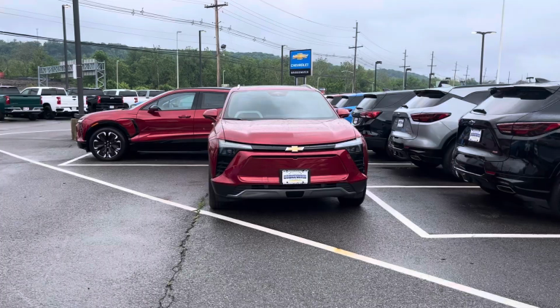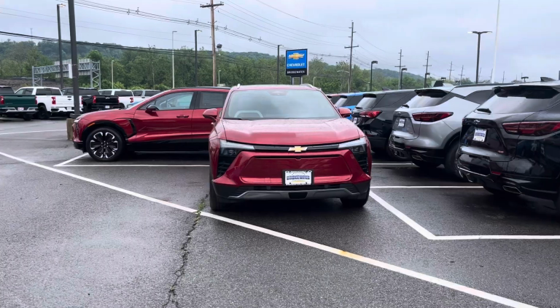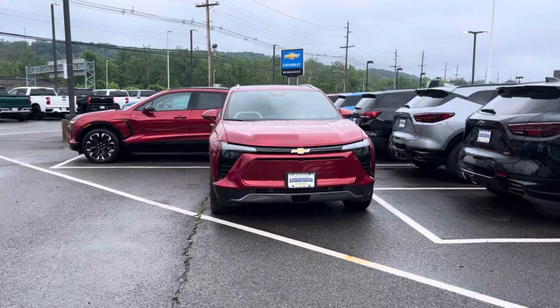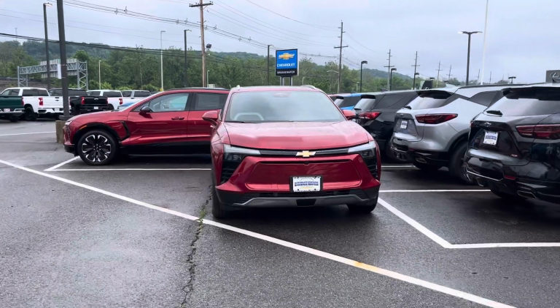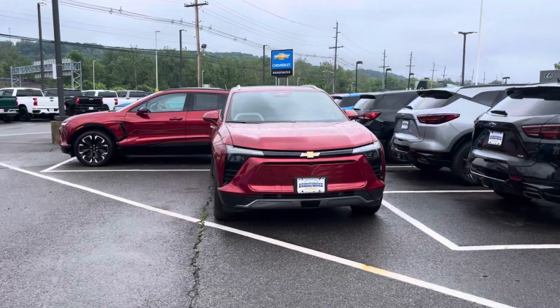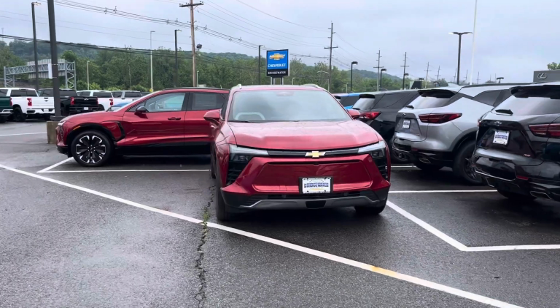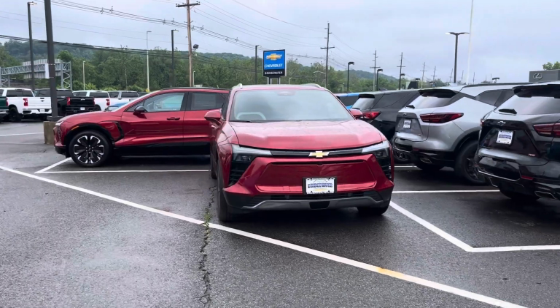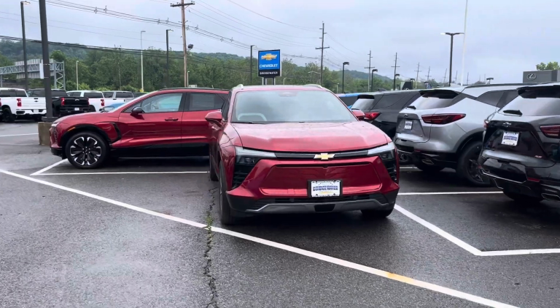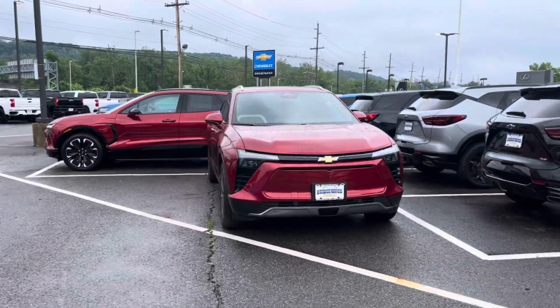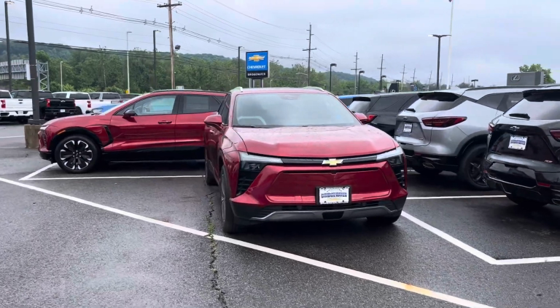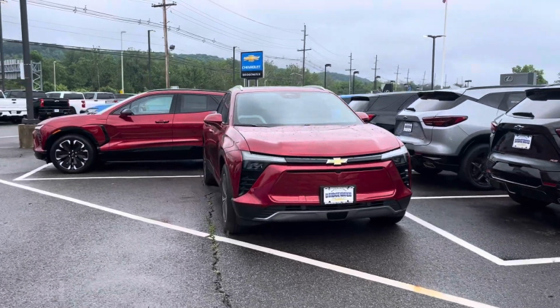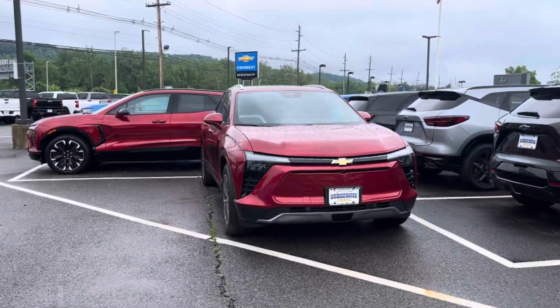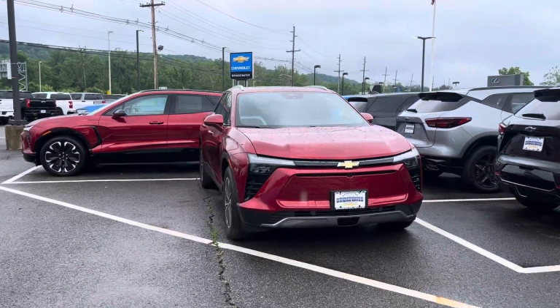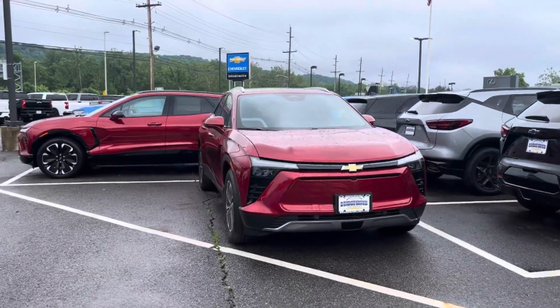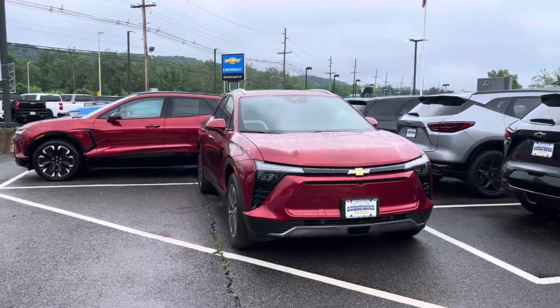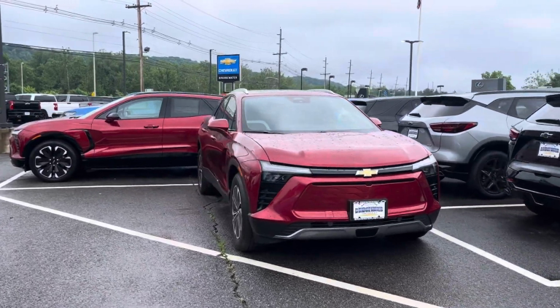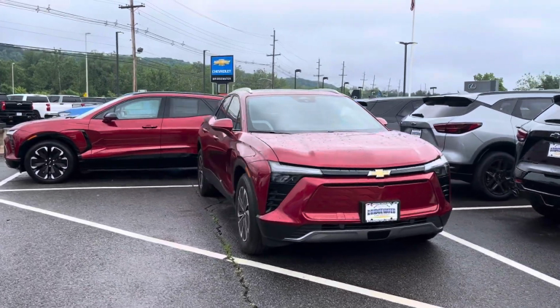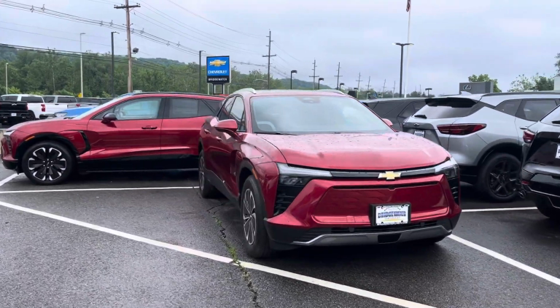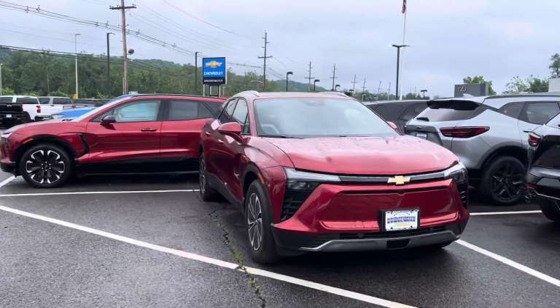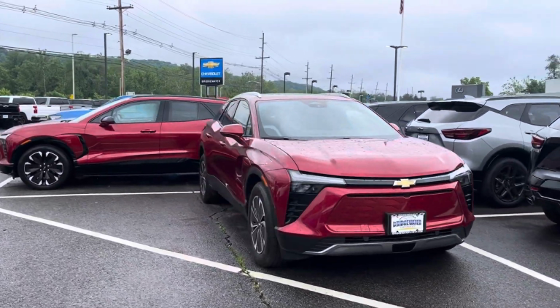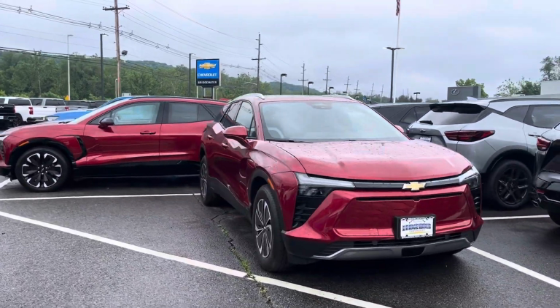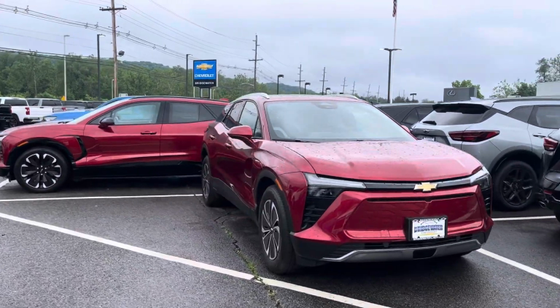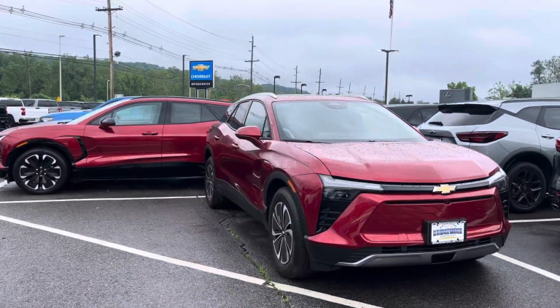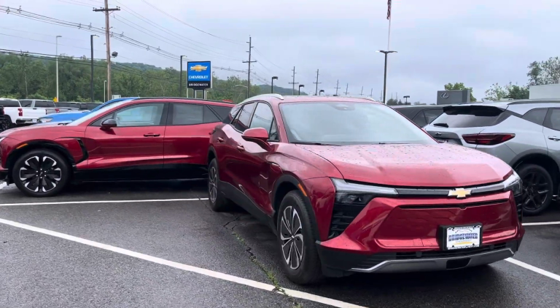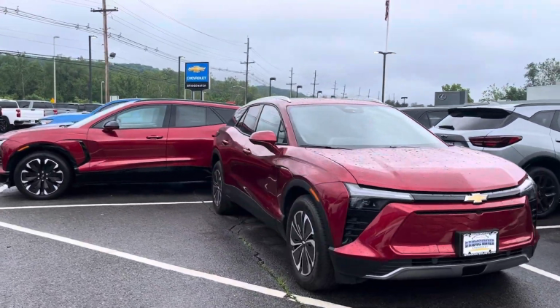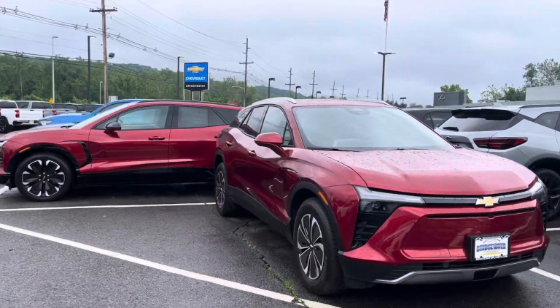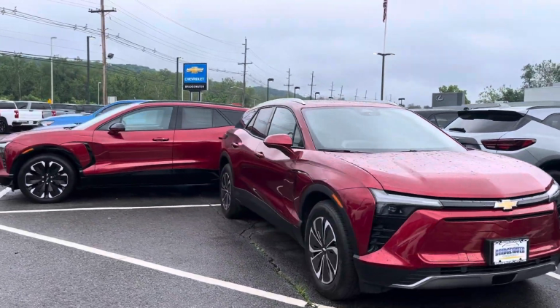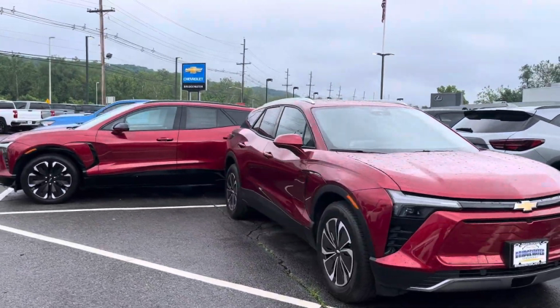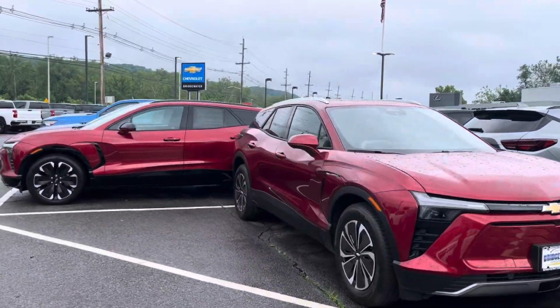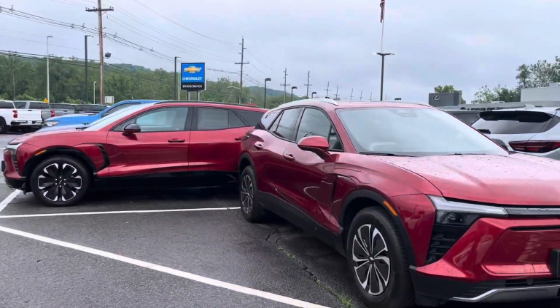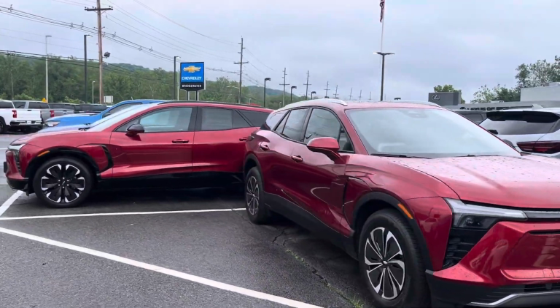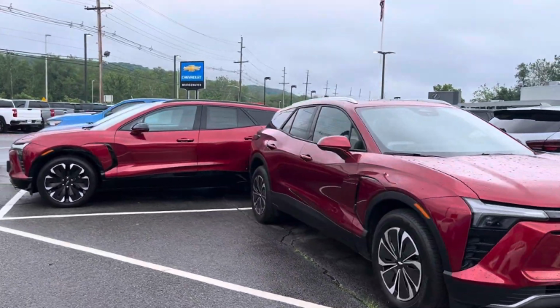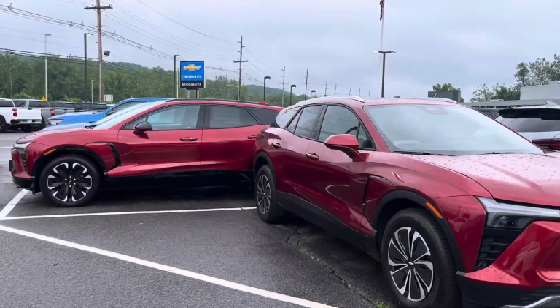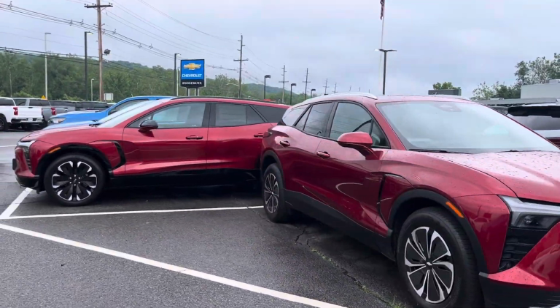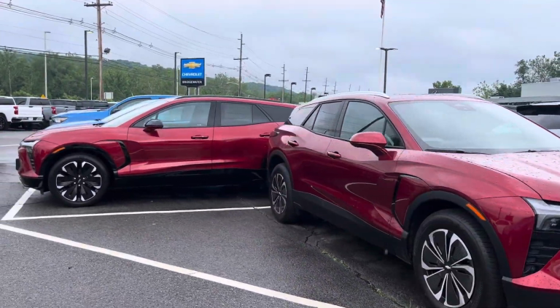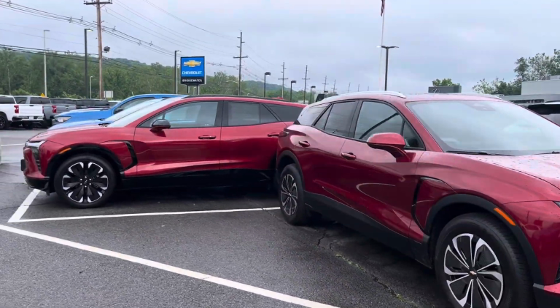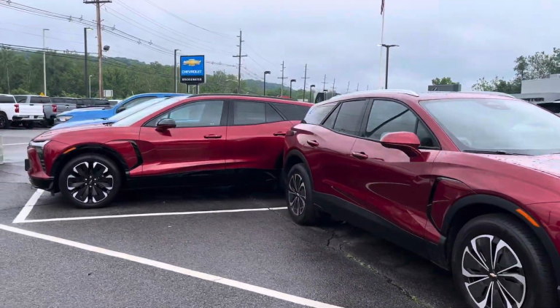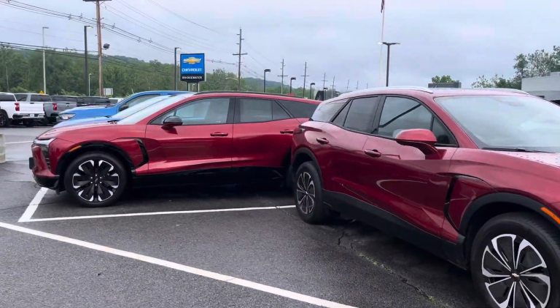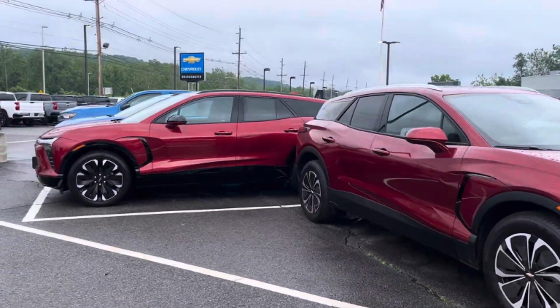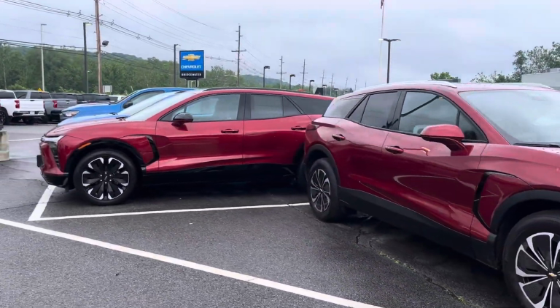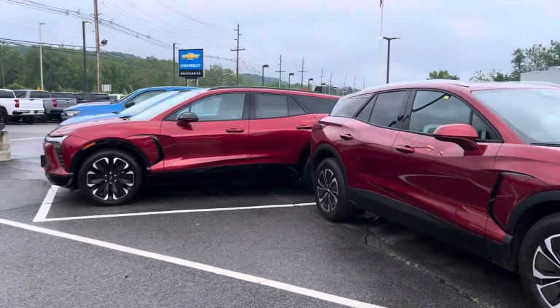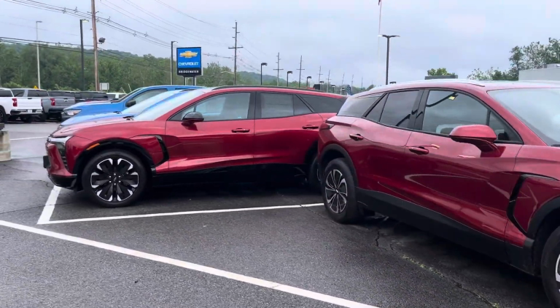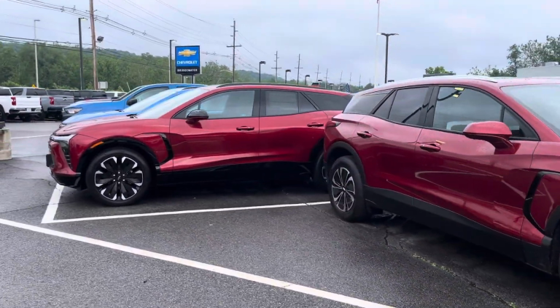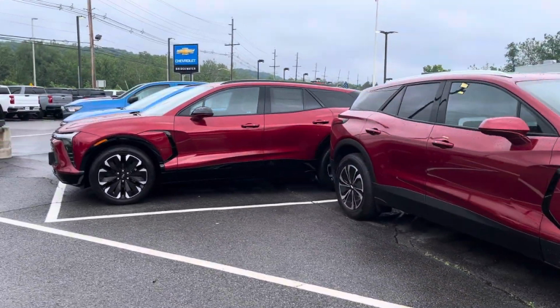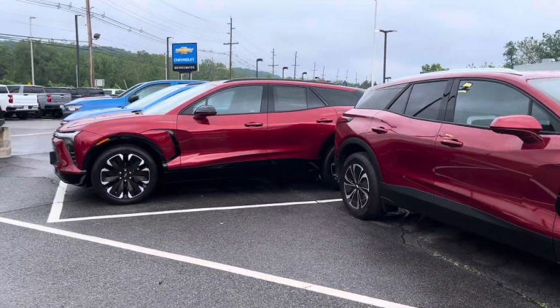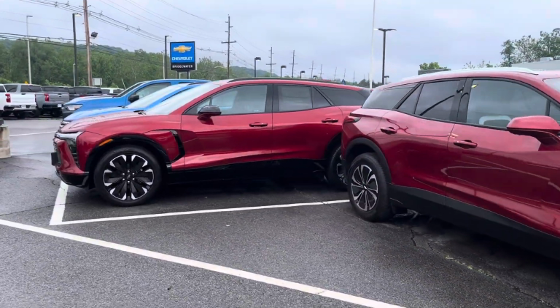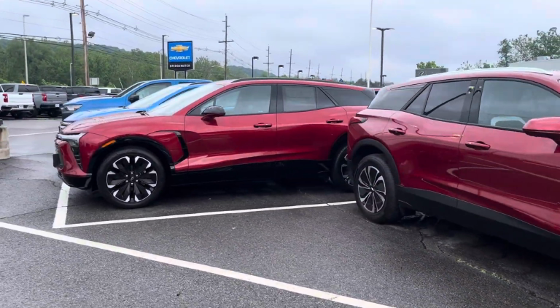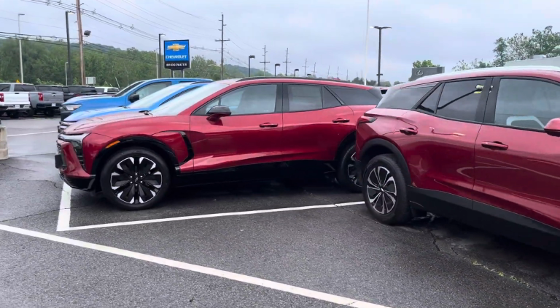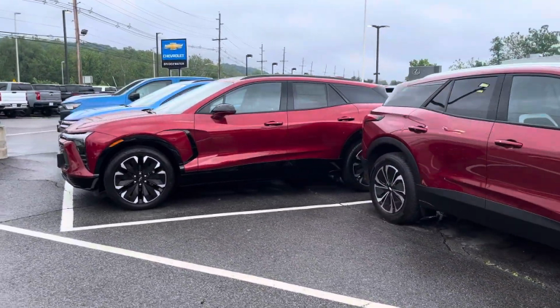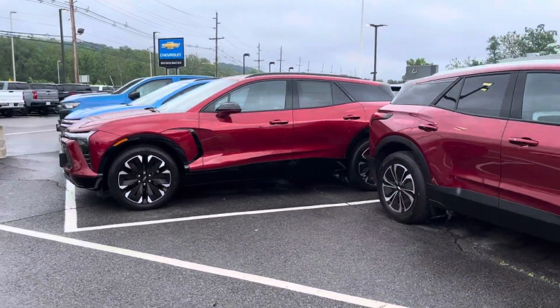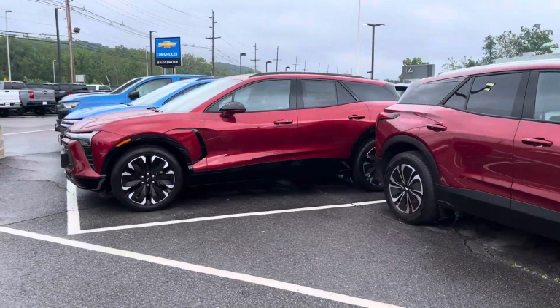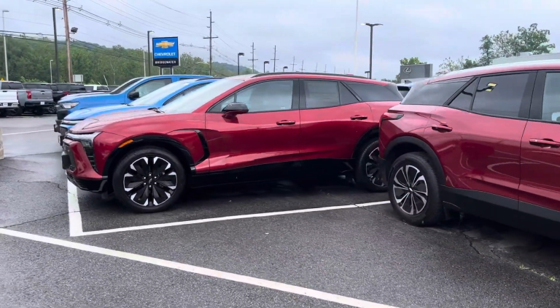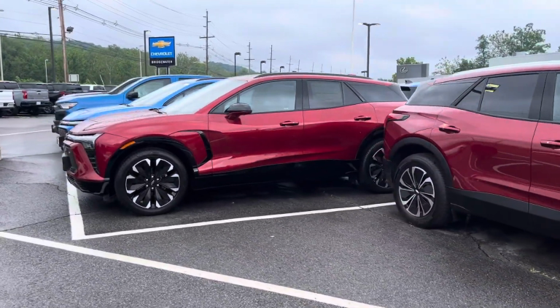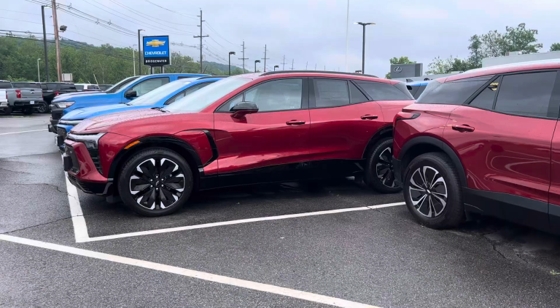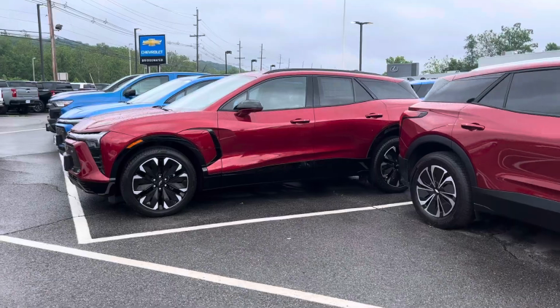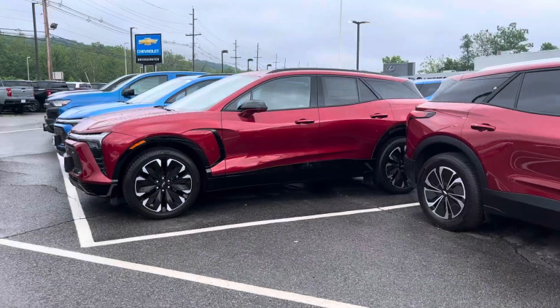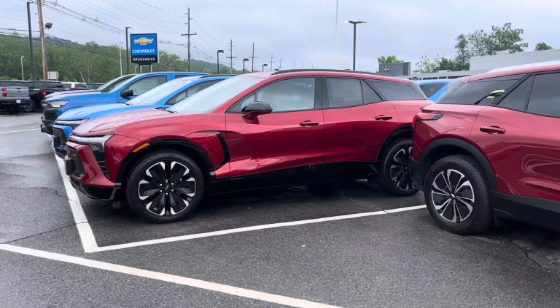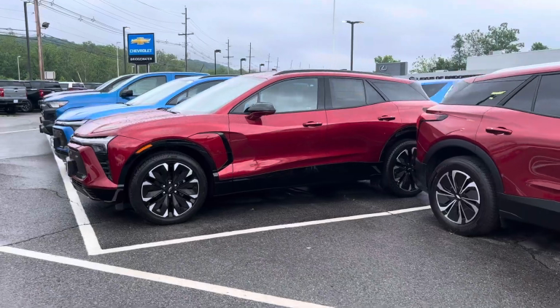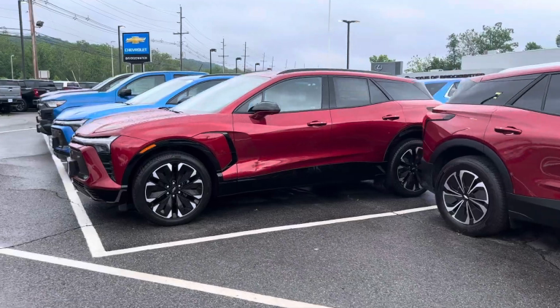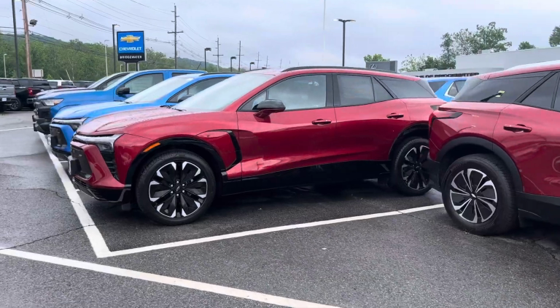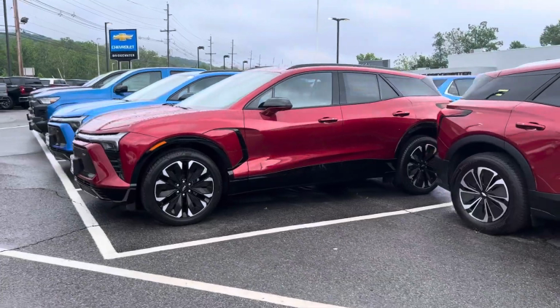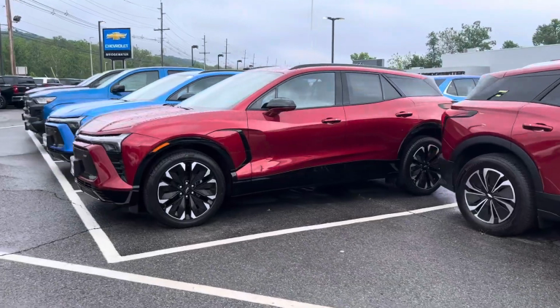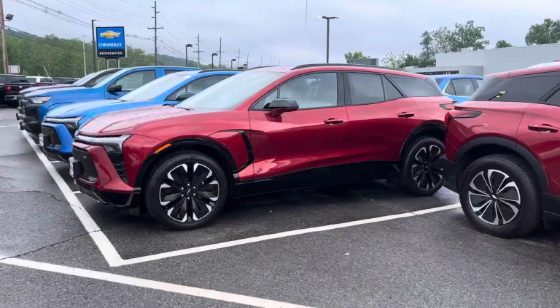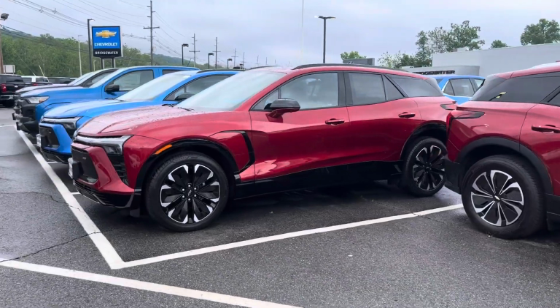Blazer EVs — we just received our first Equinox EV as well. Definitely worth taking a look.